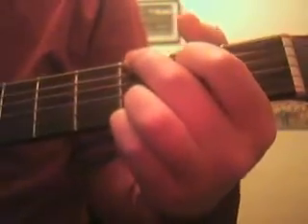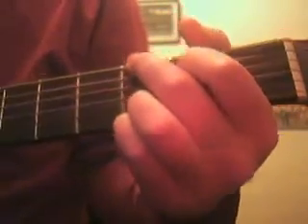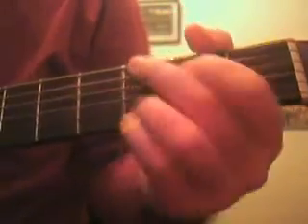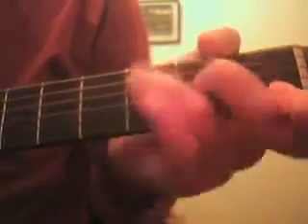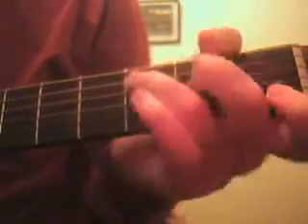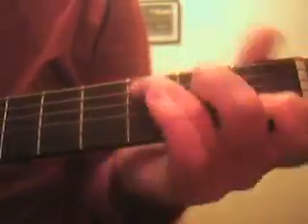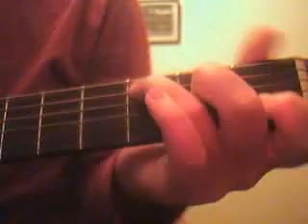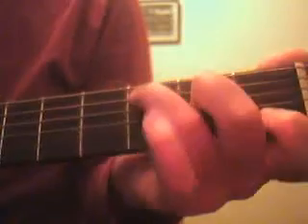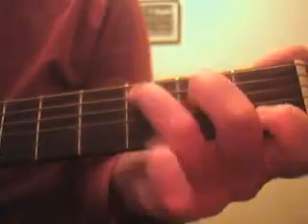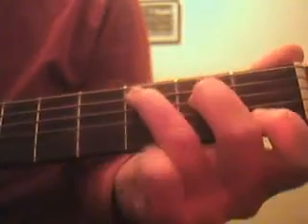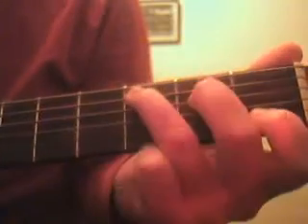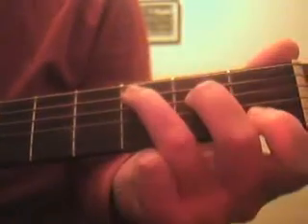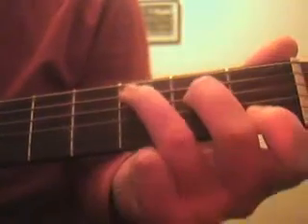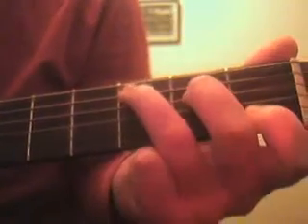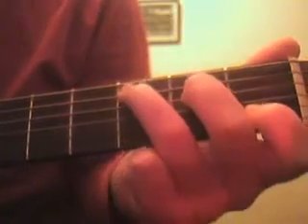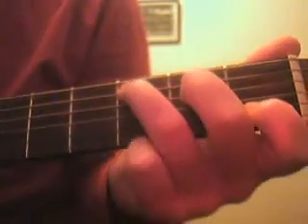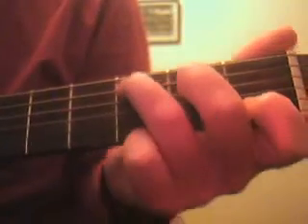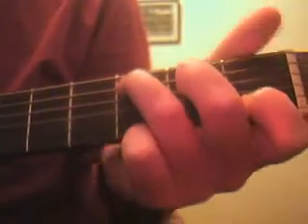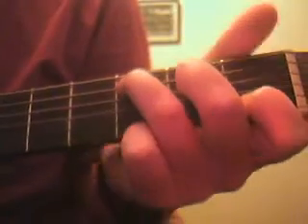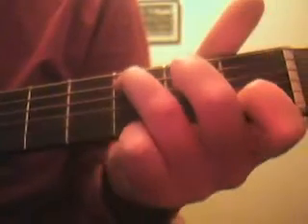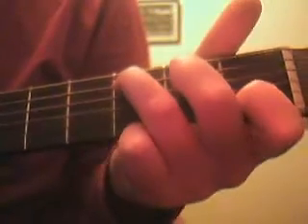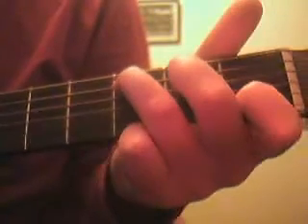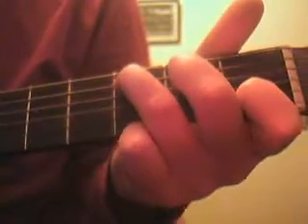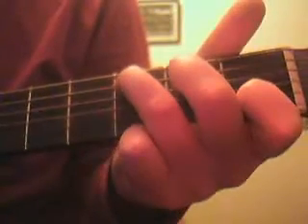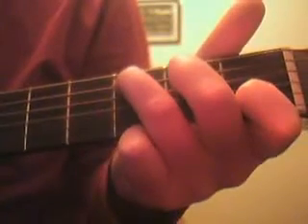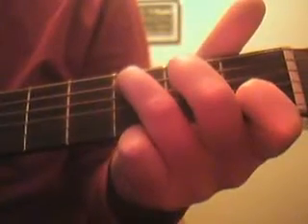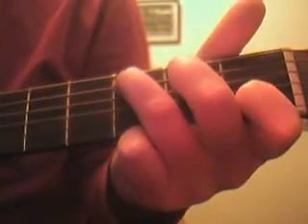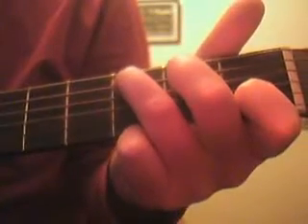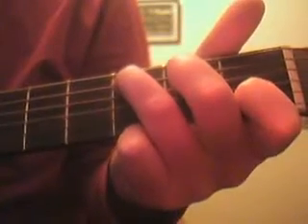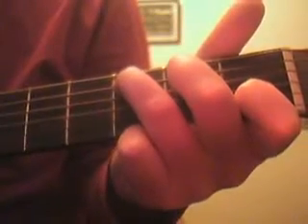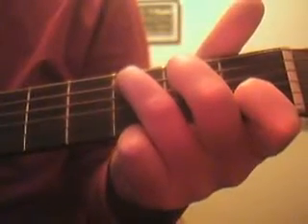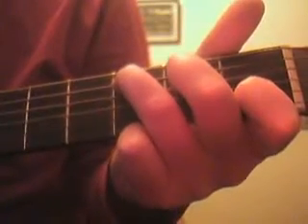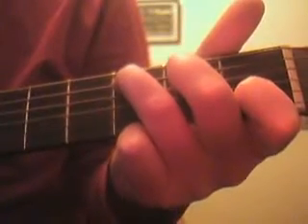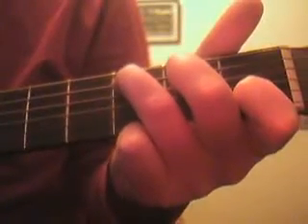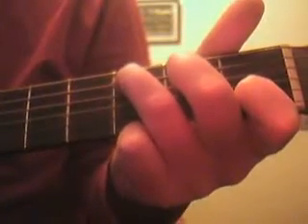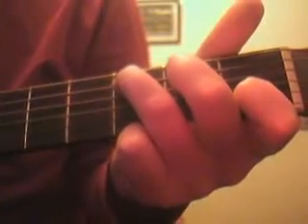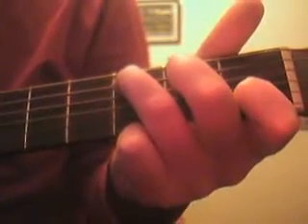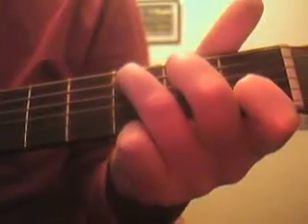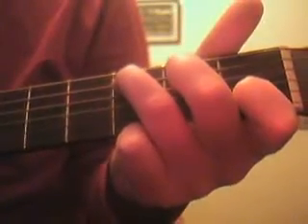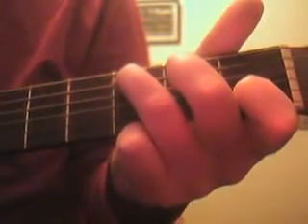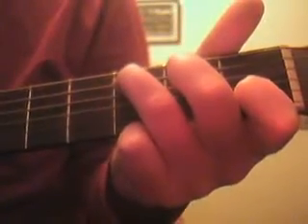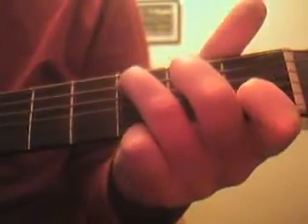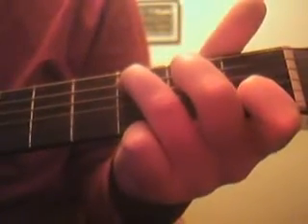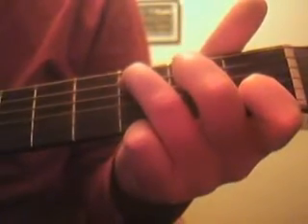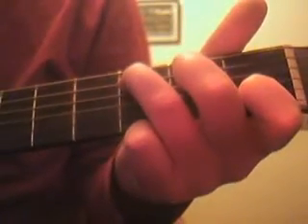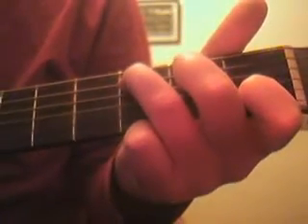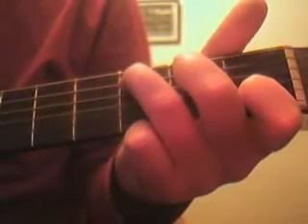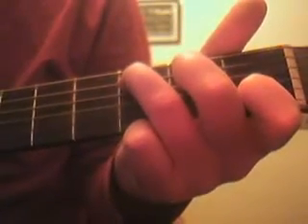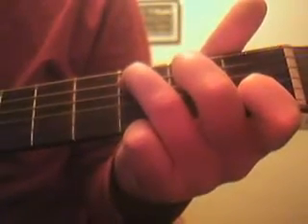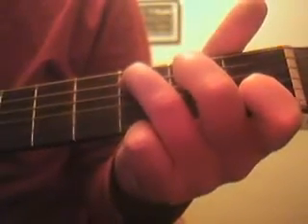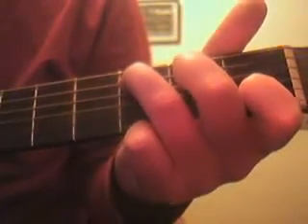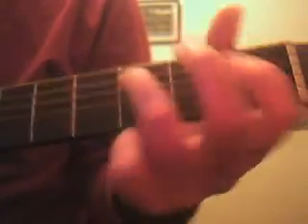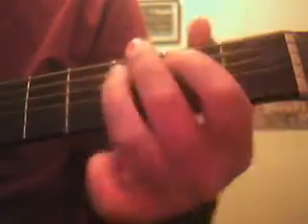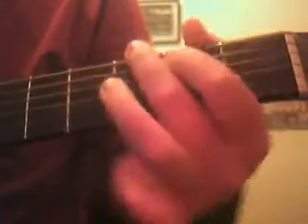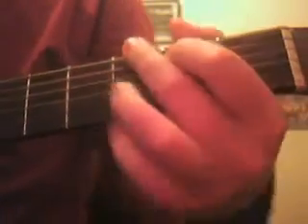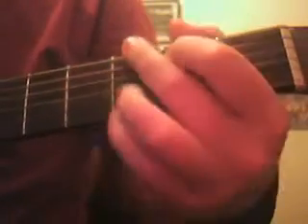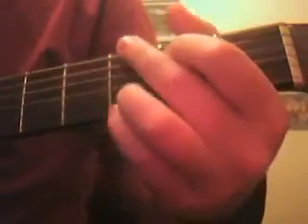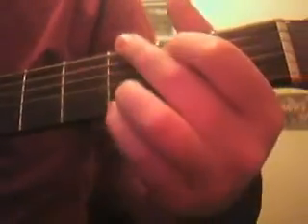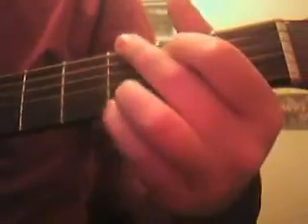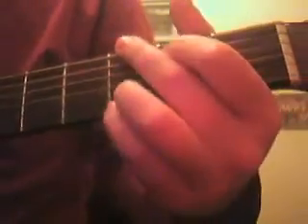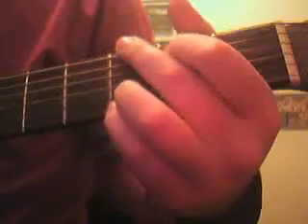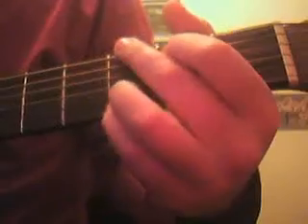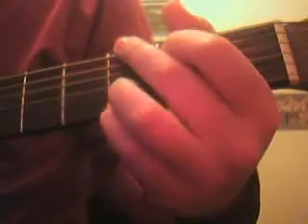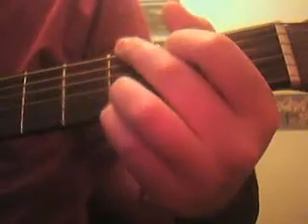Then we'll go on to the C and play it twice. So together it's...